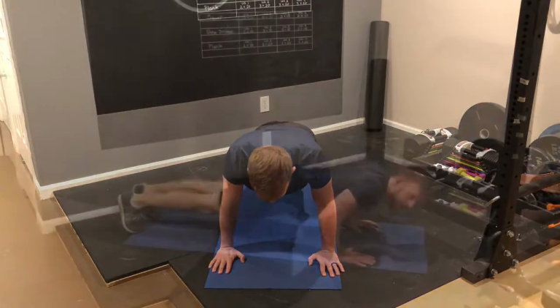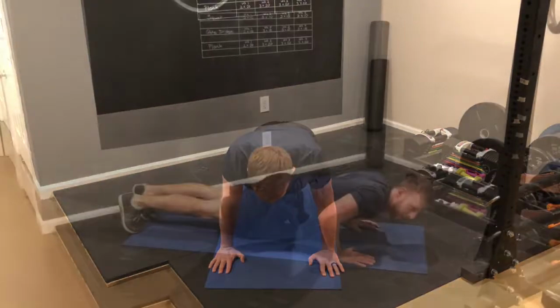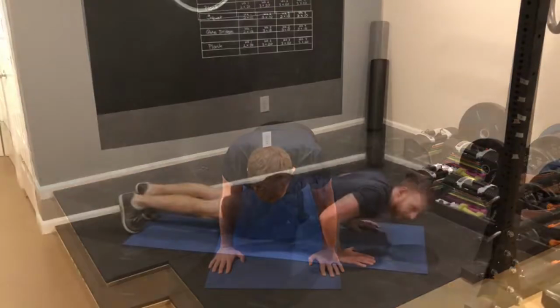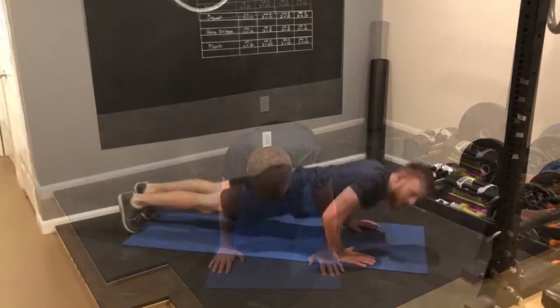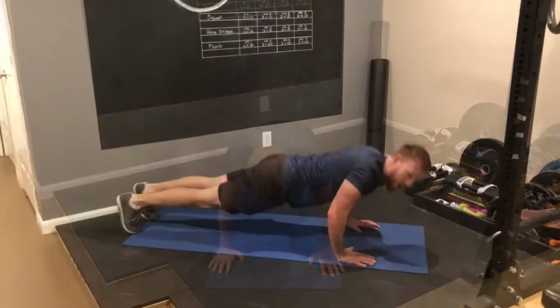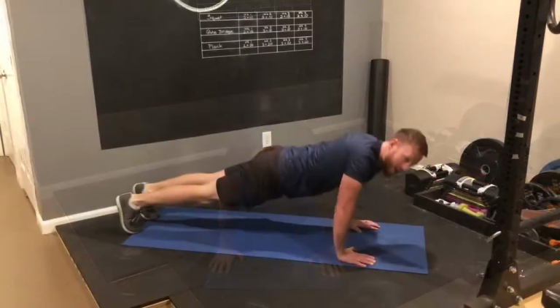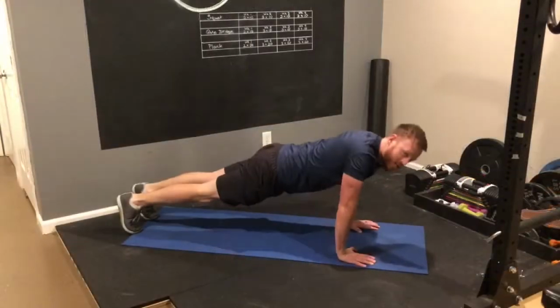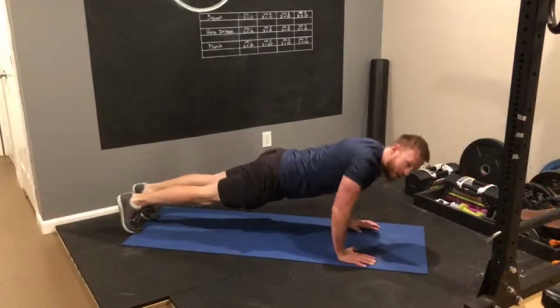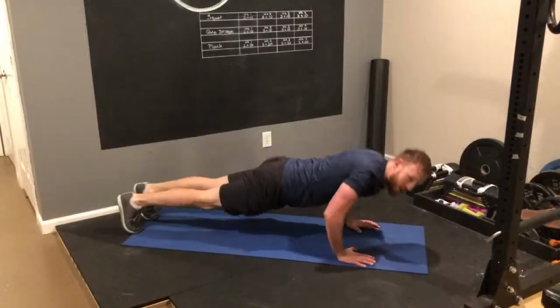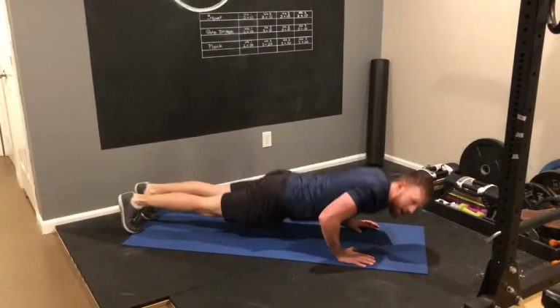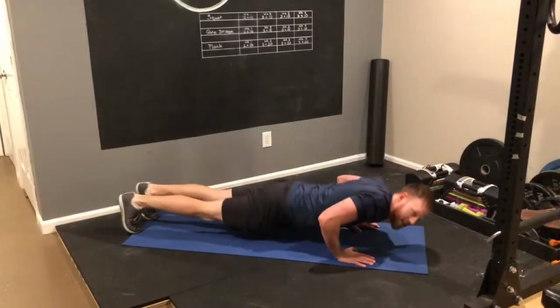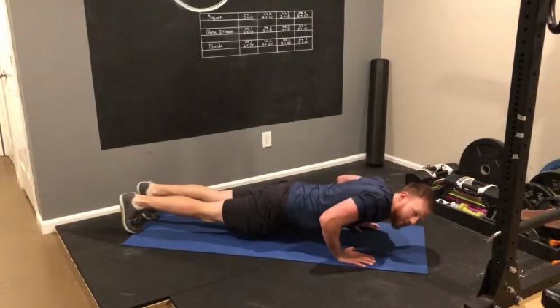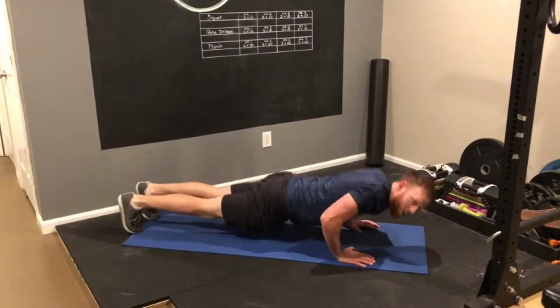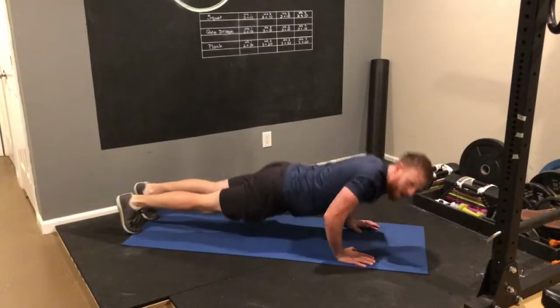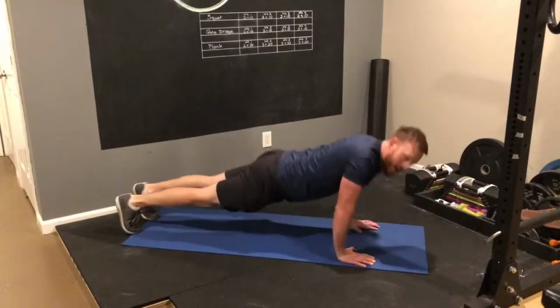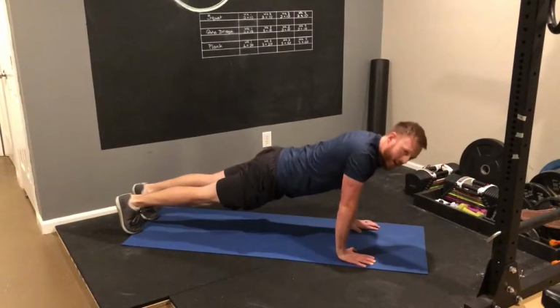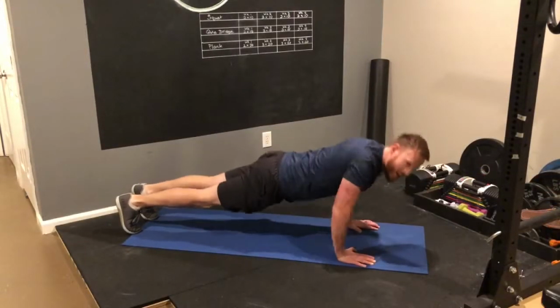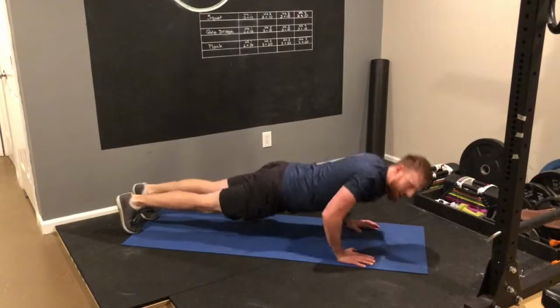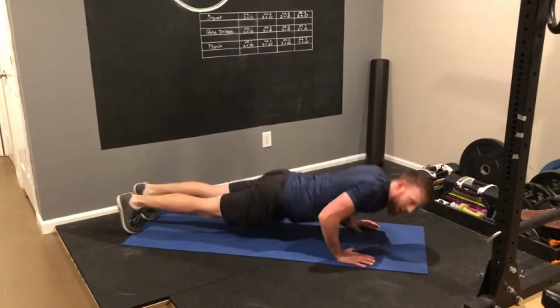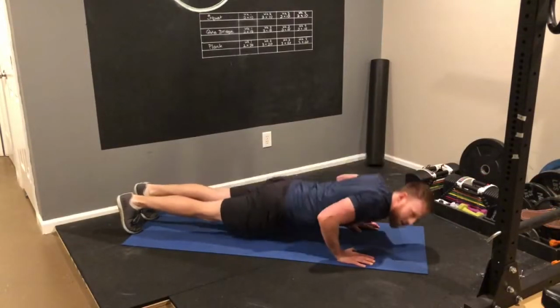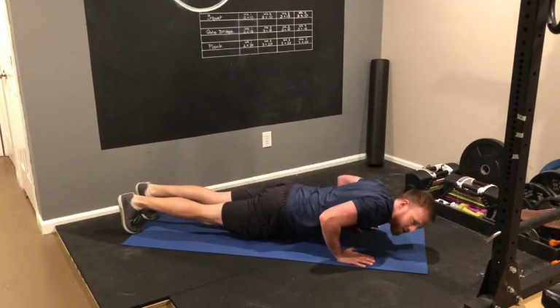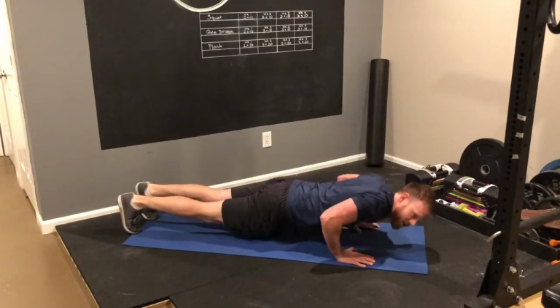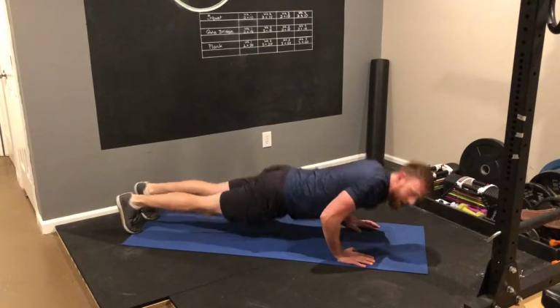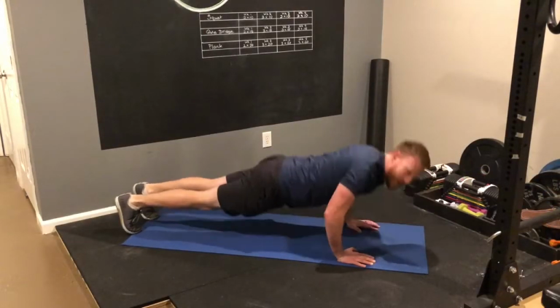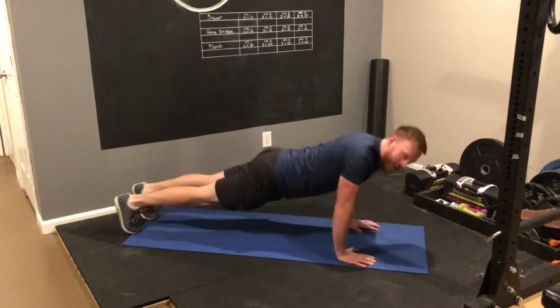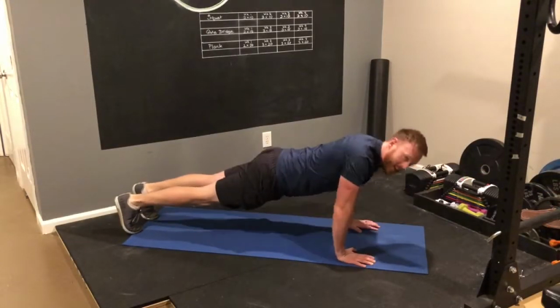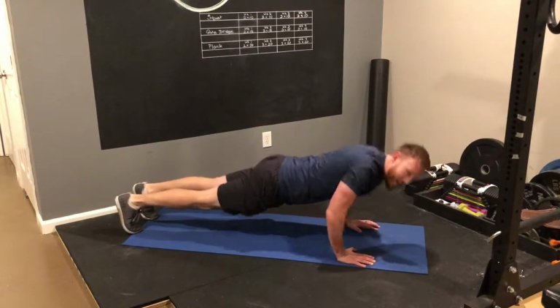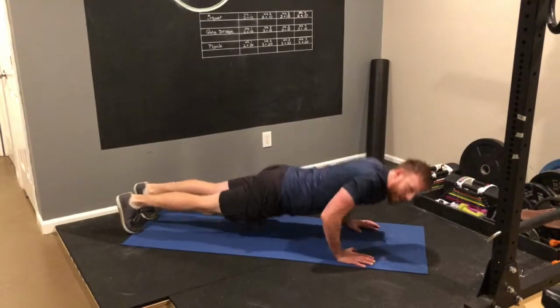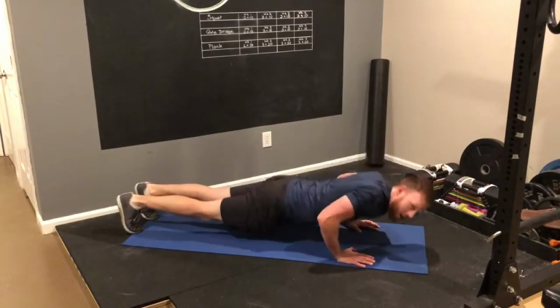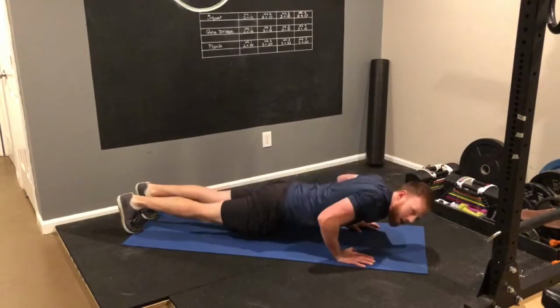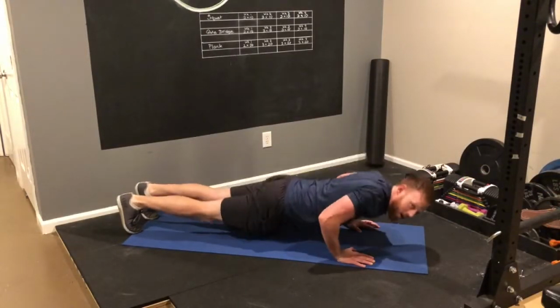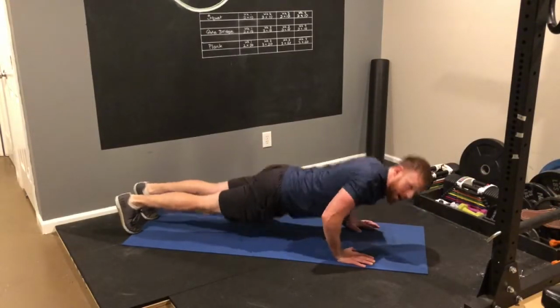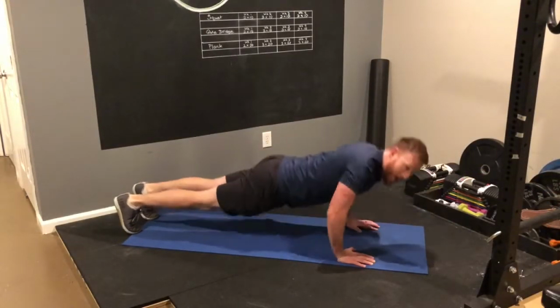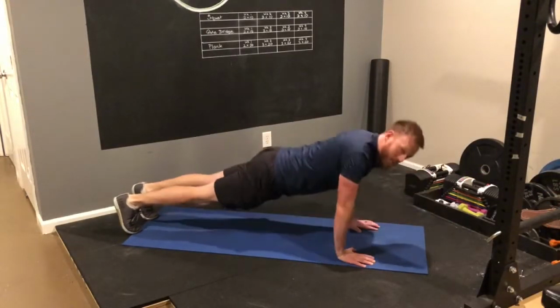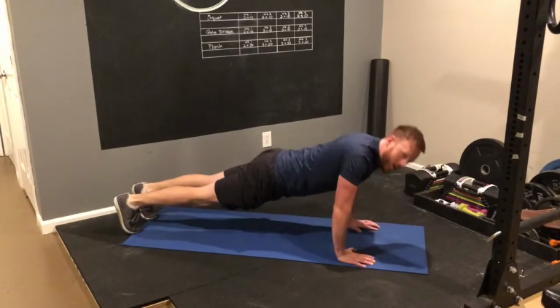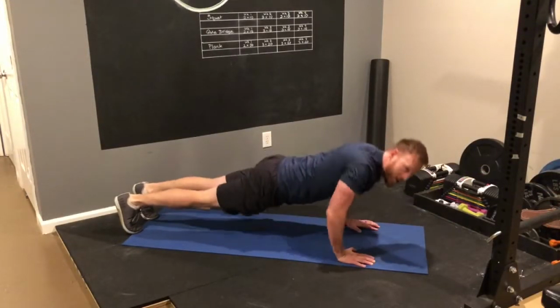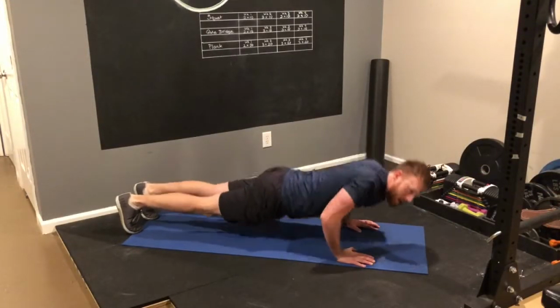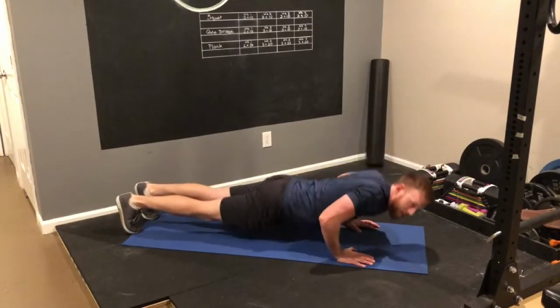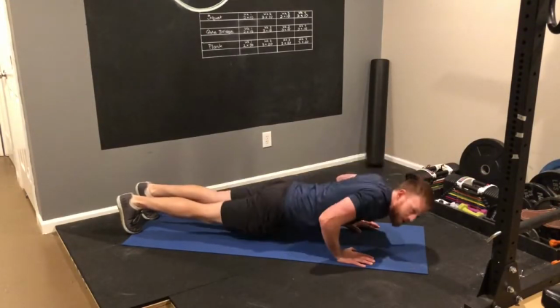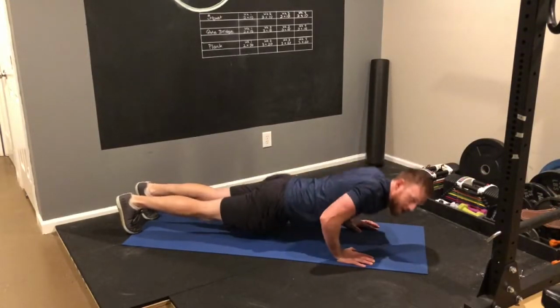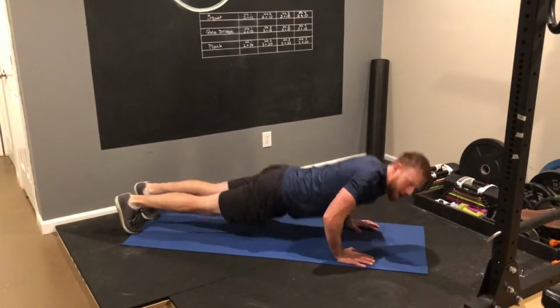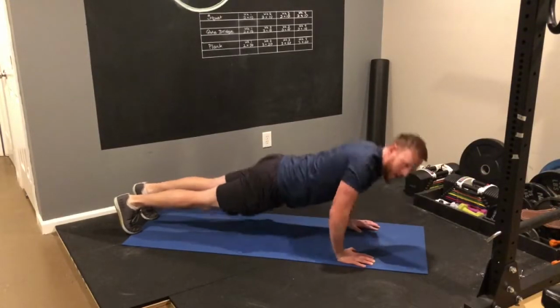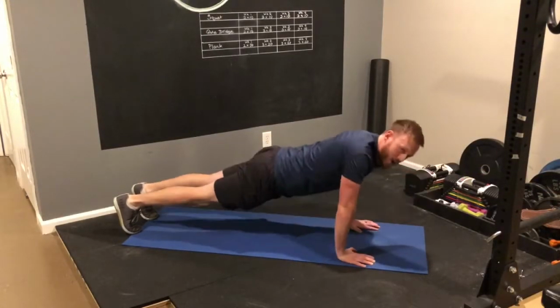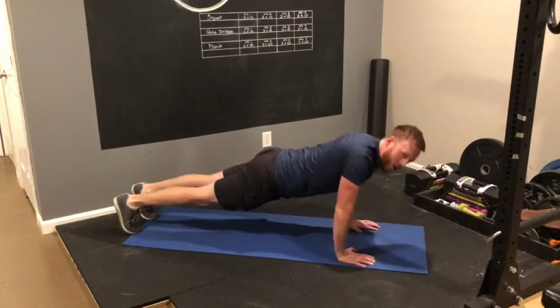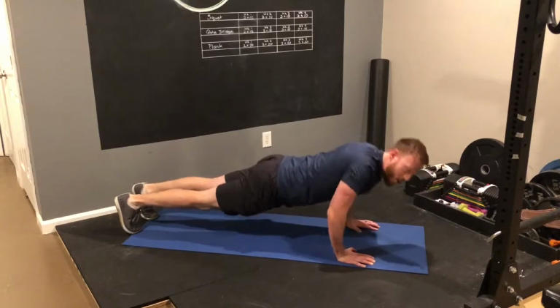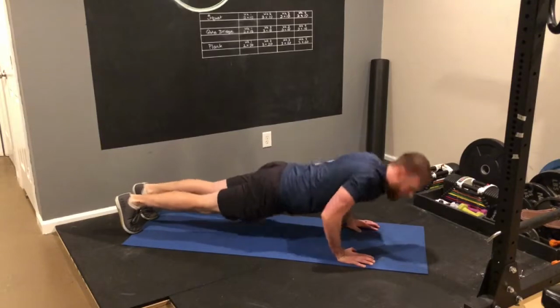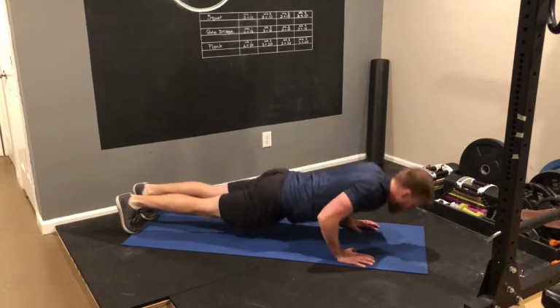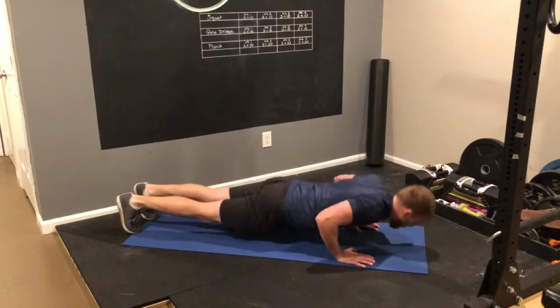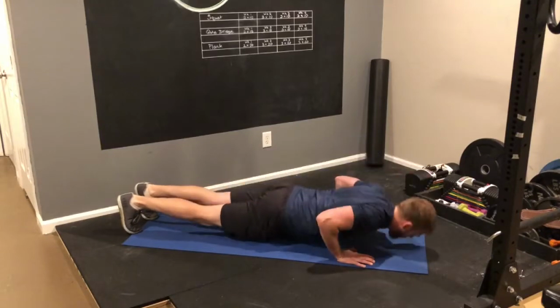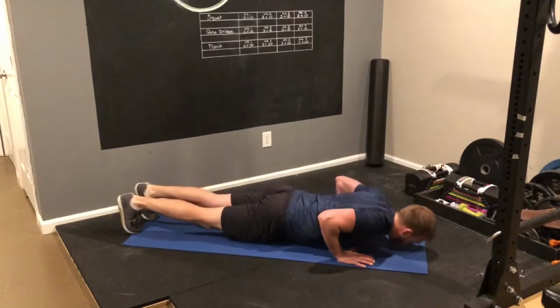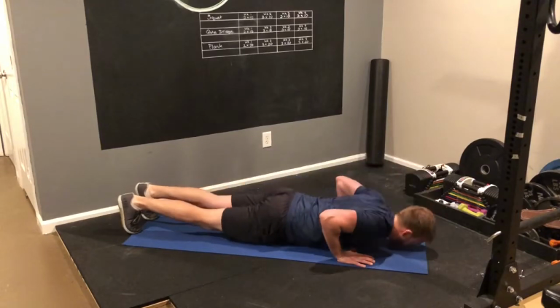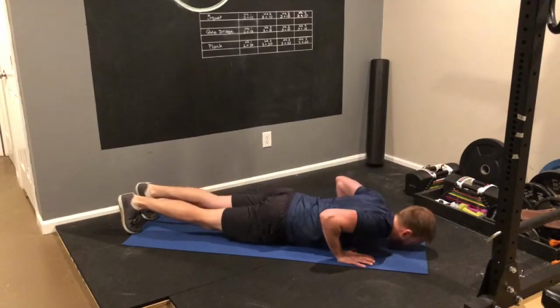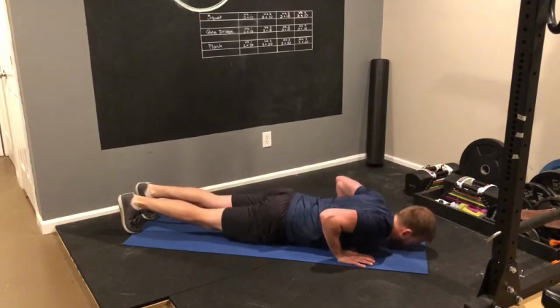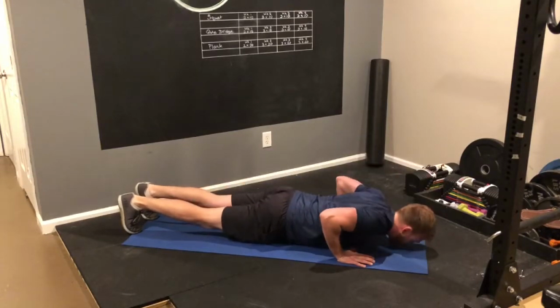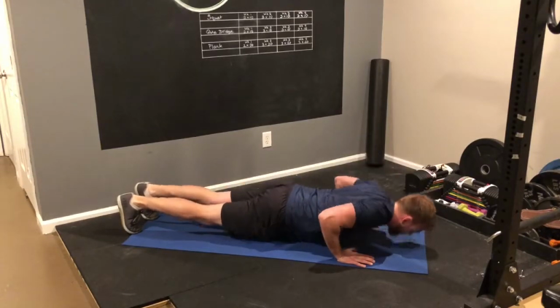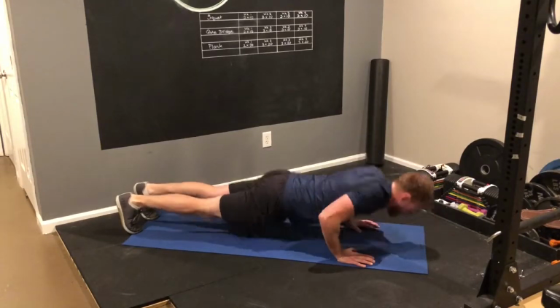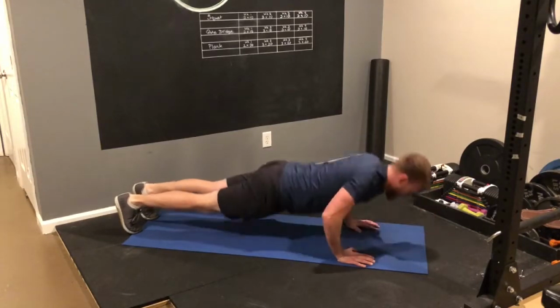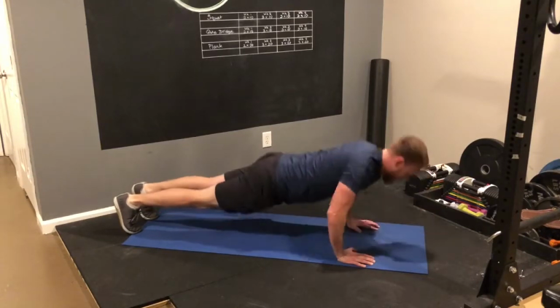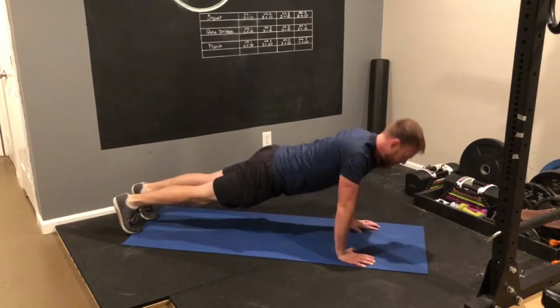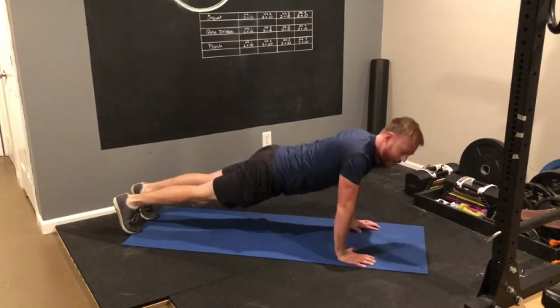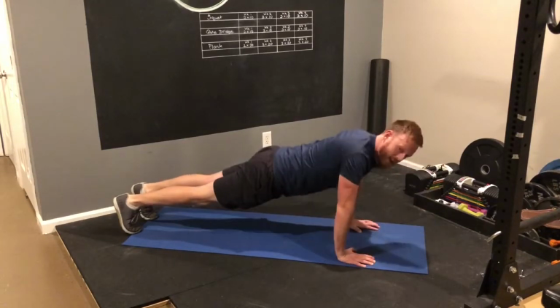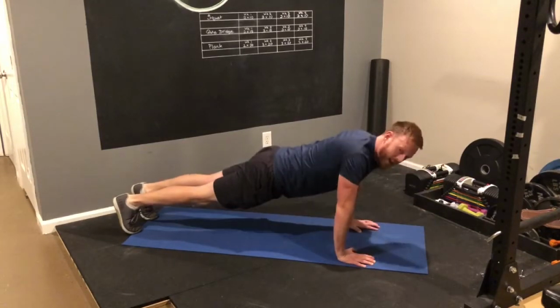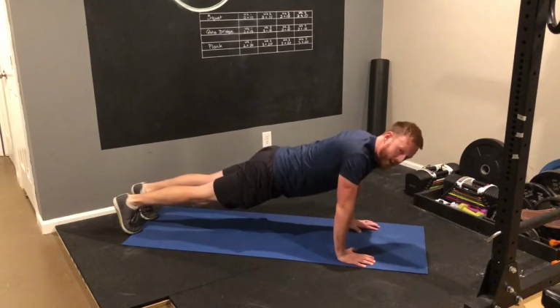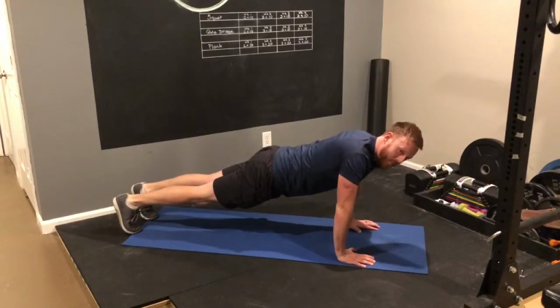This drives me crazy more than anything else — these are not push-ups. Go all the way down and back up.